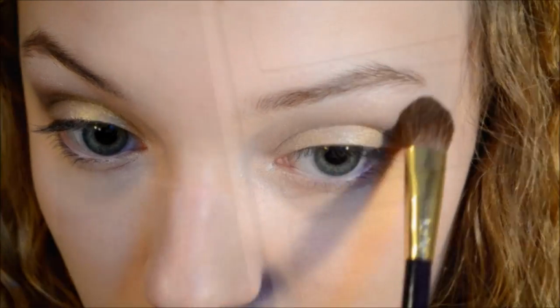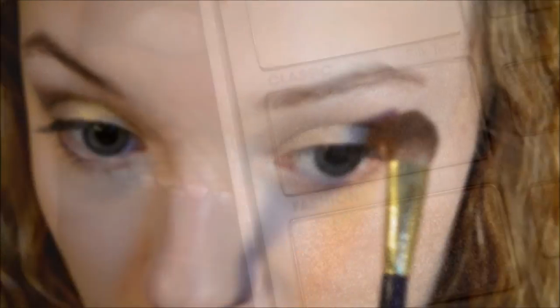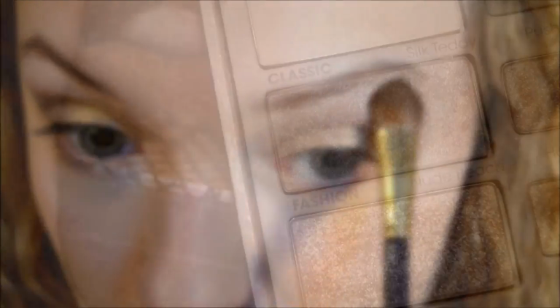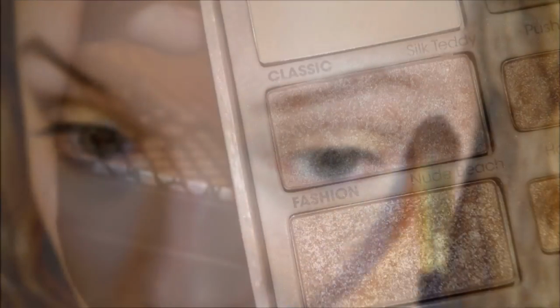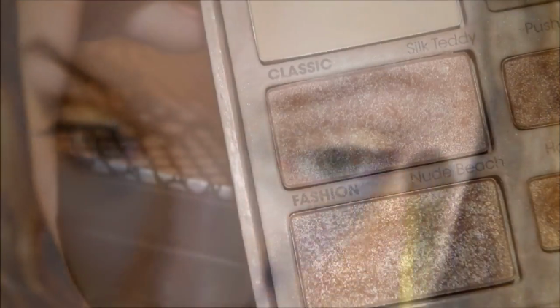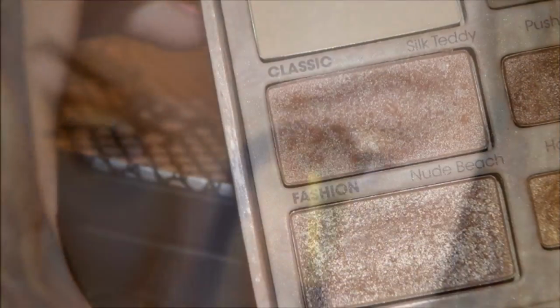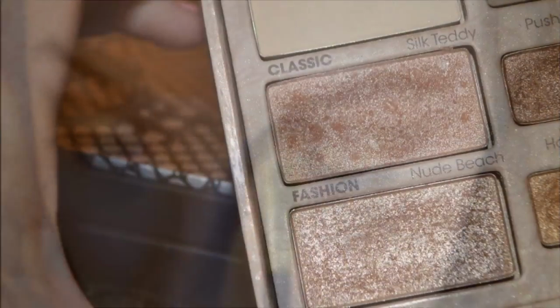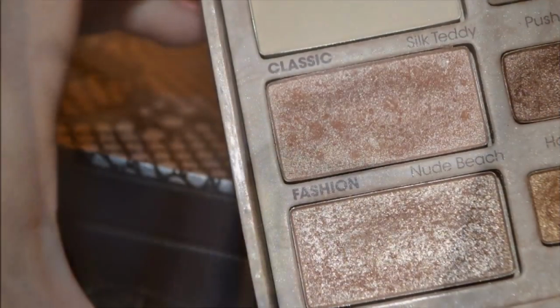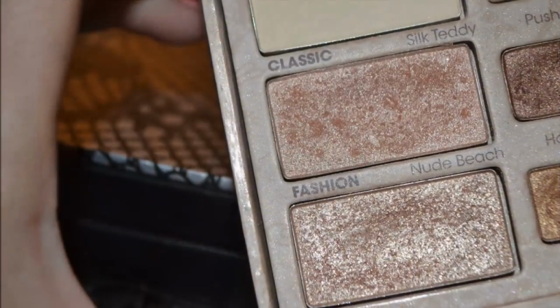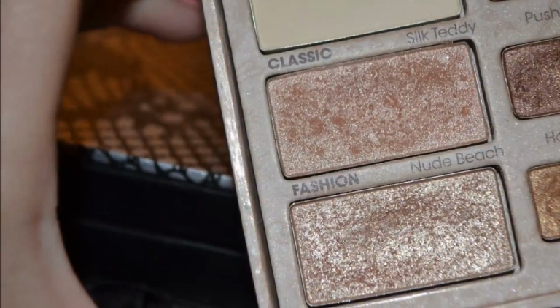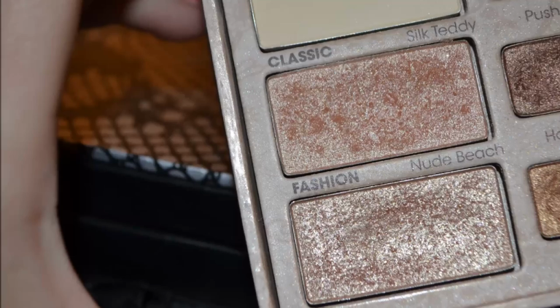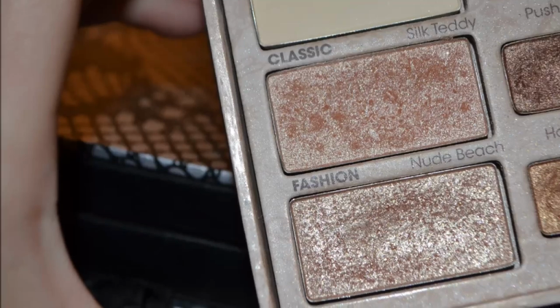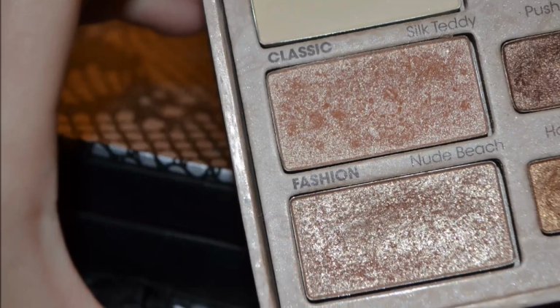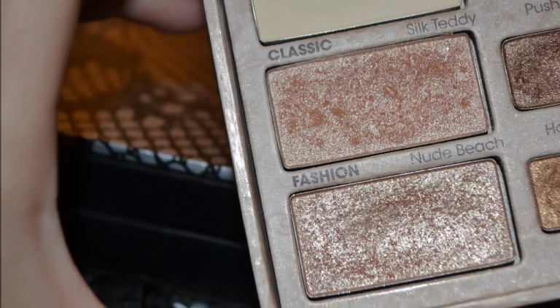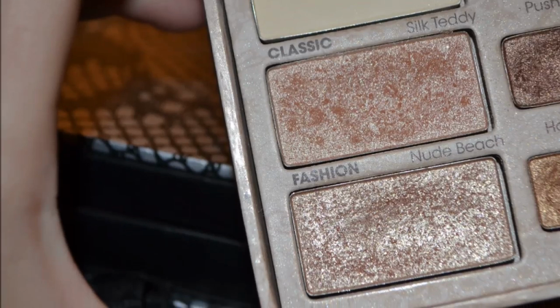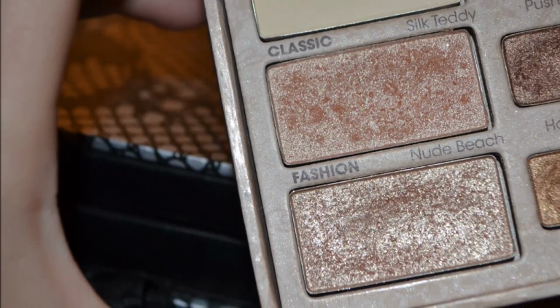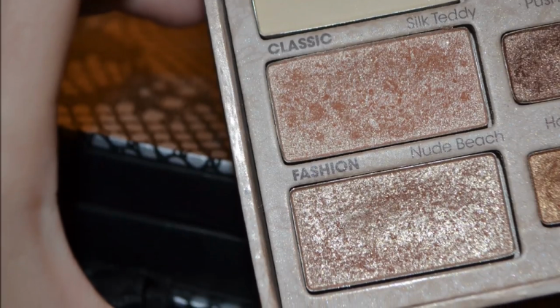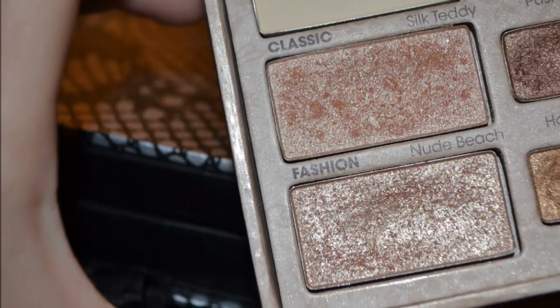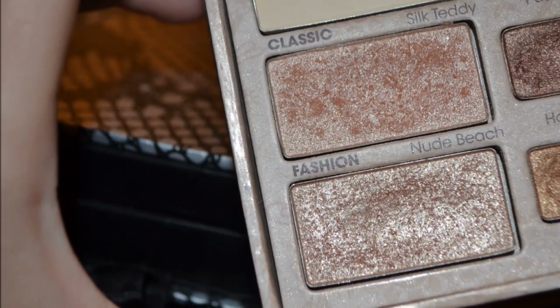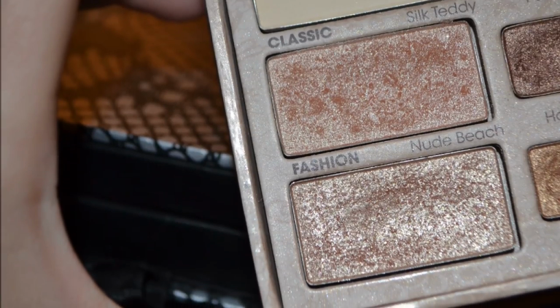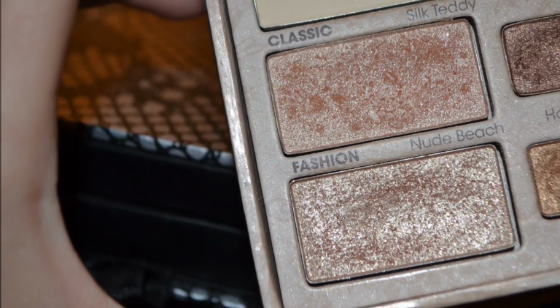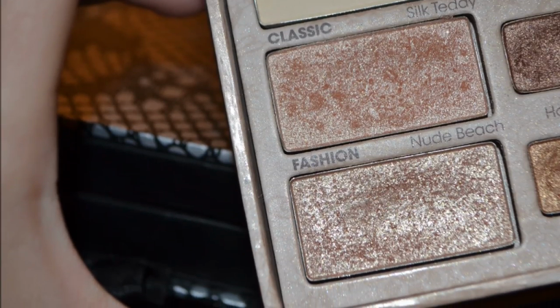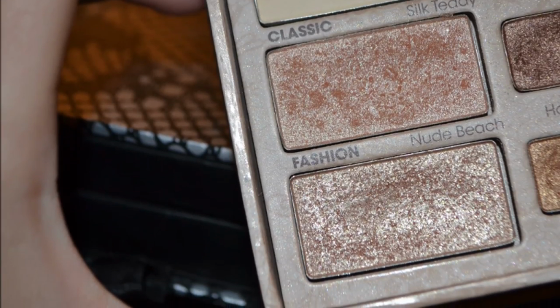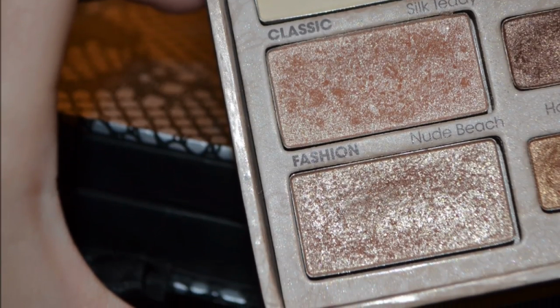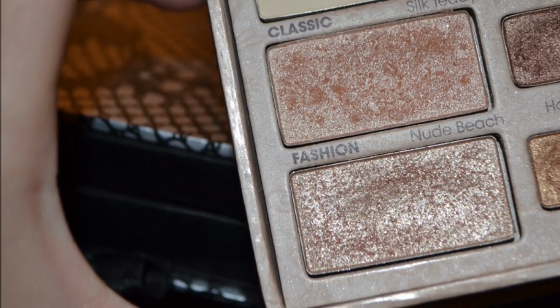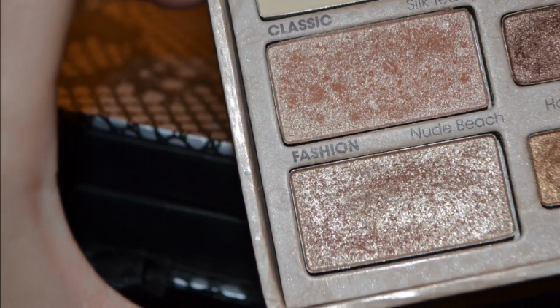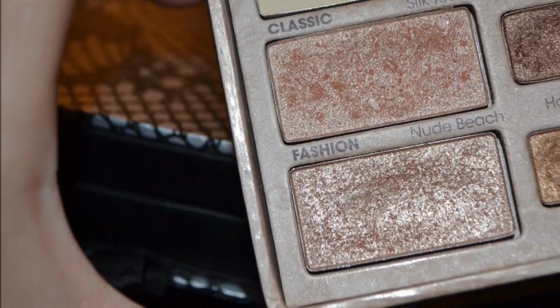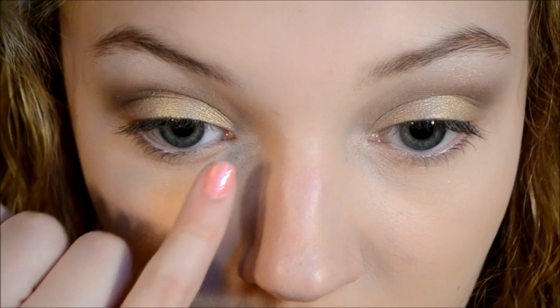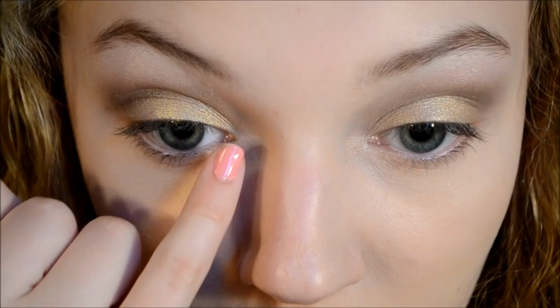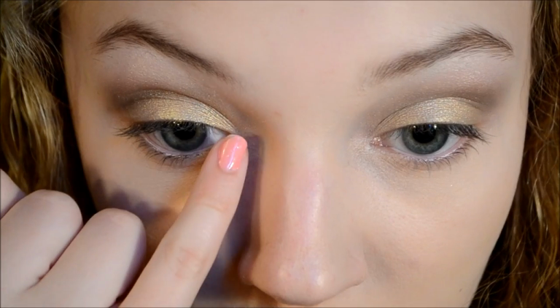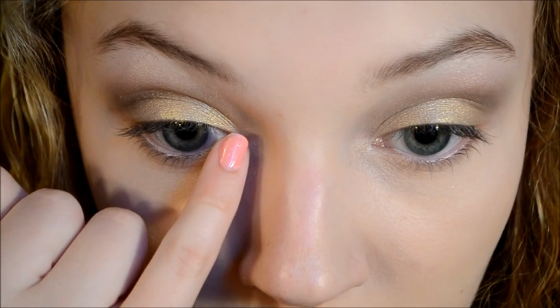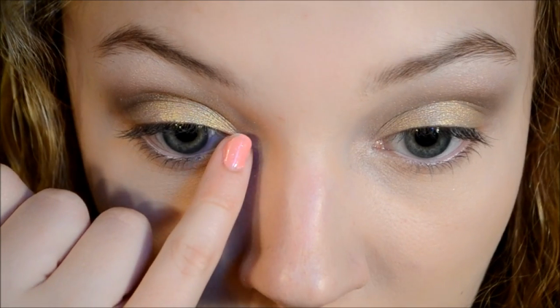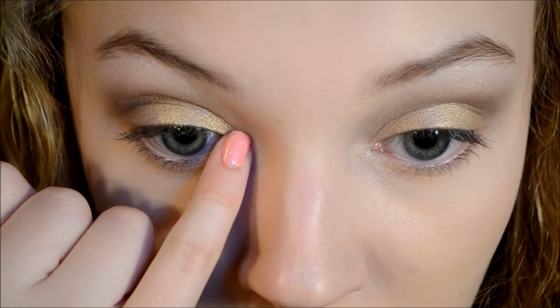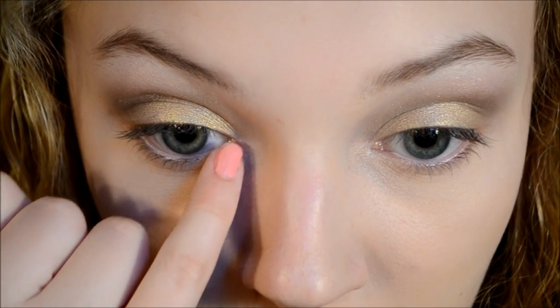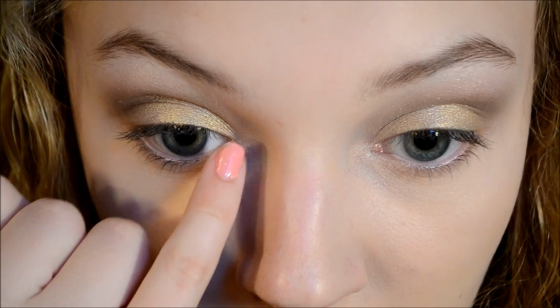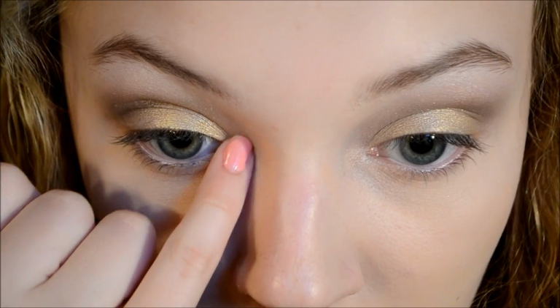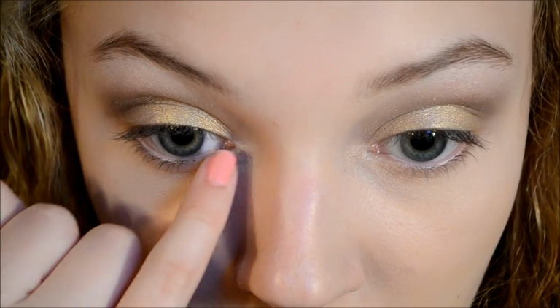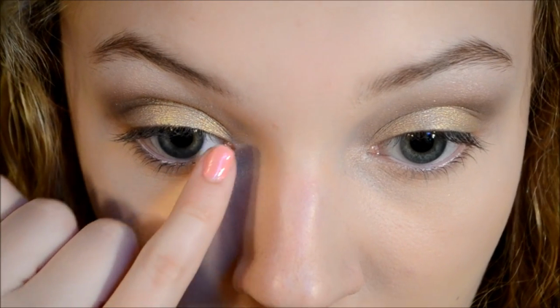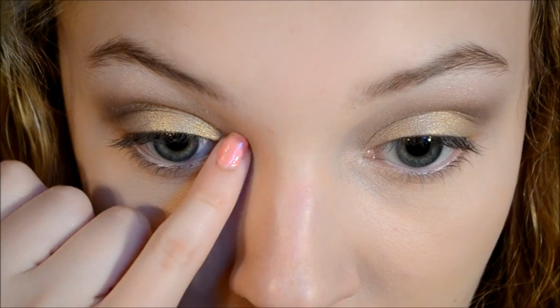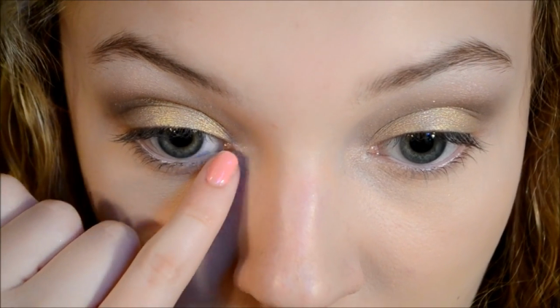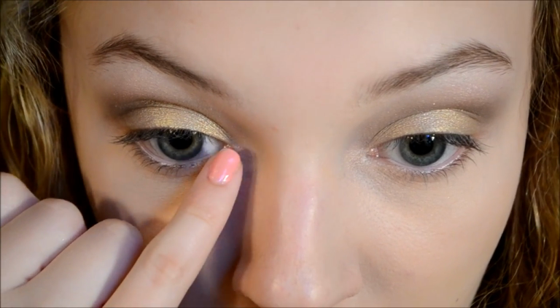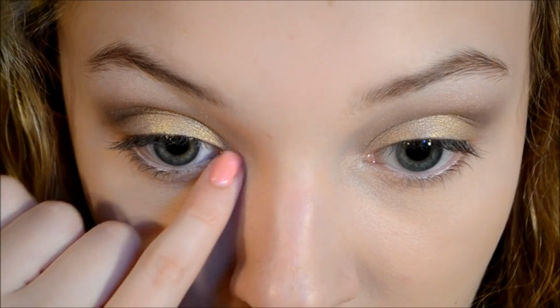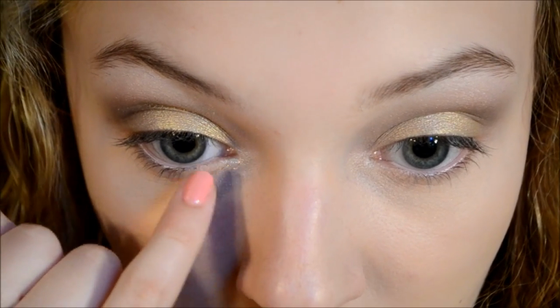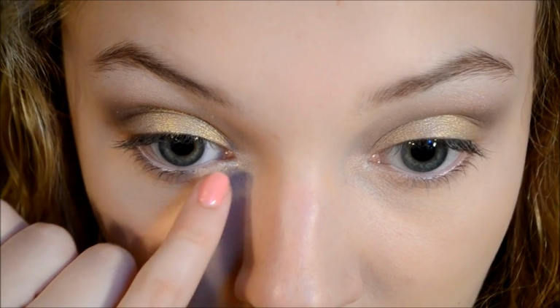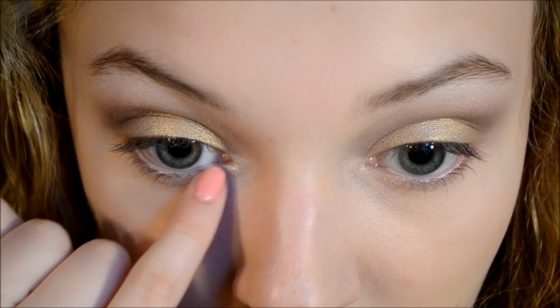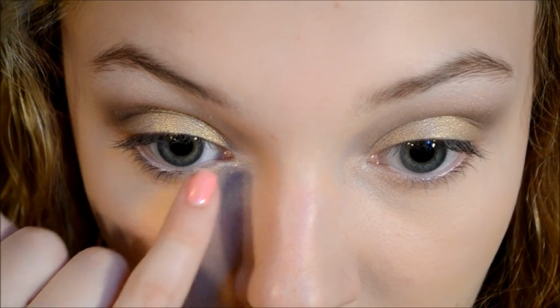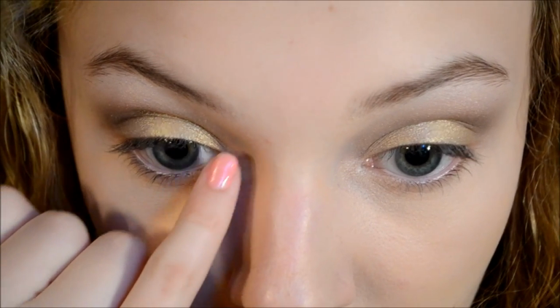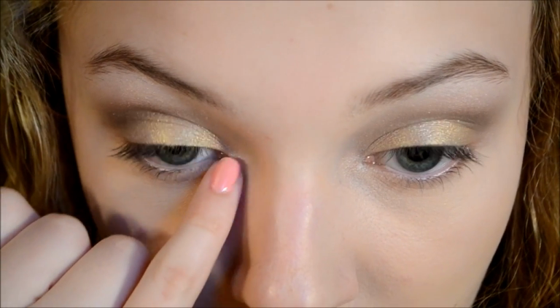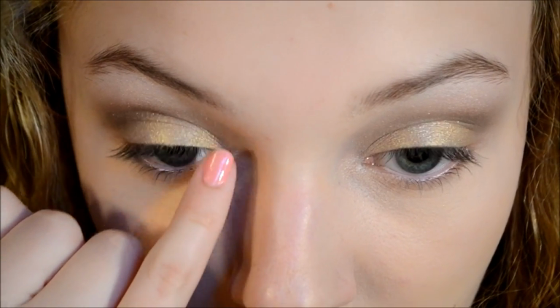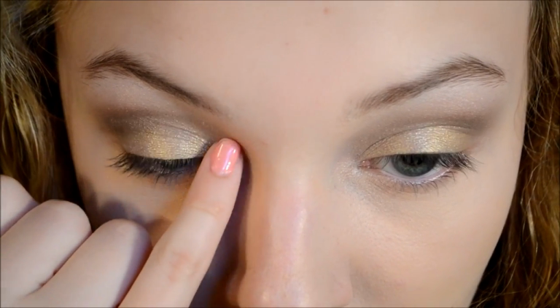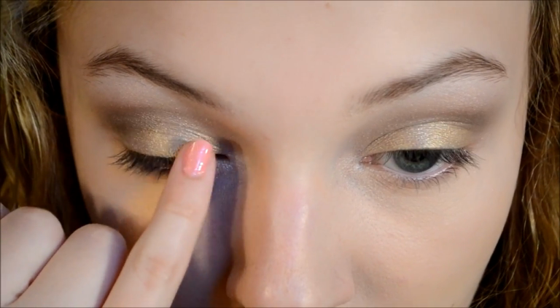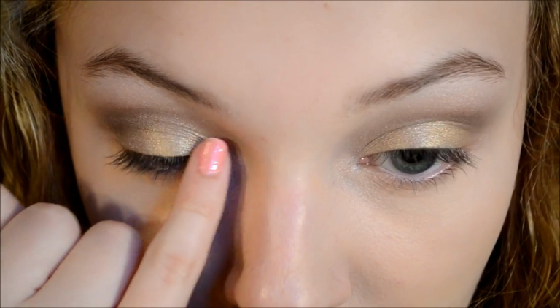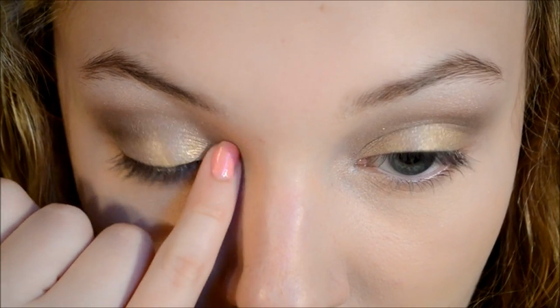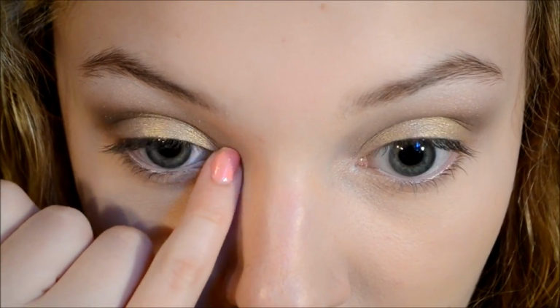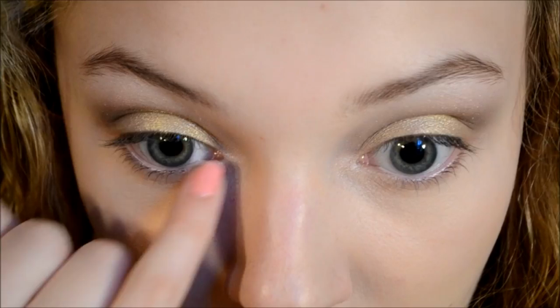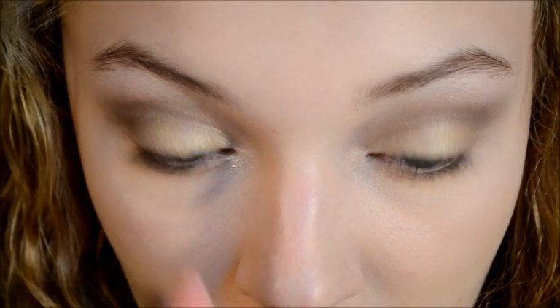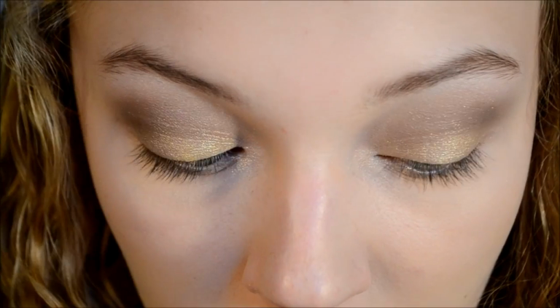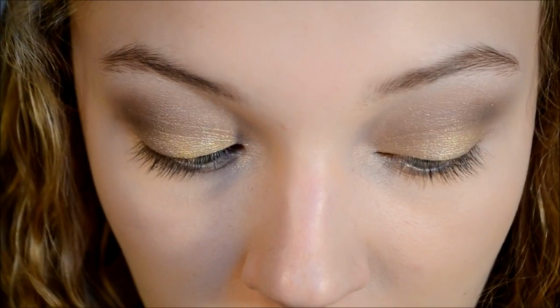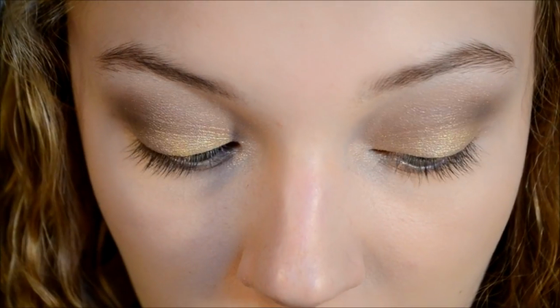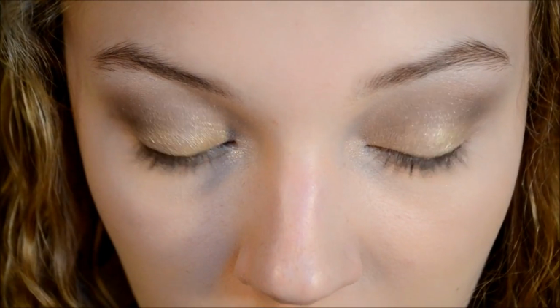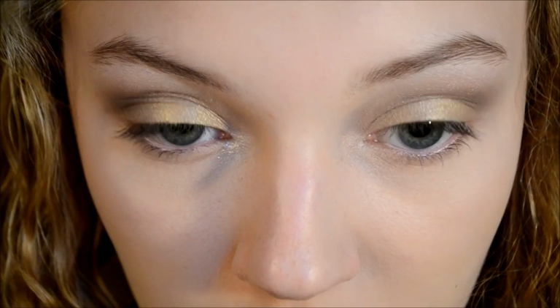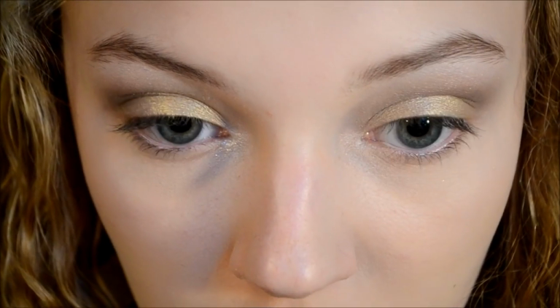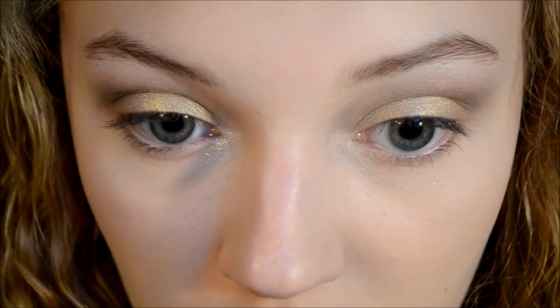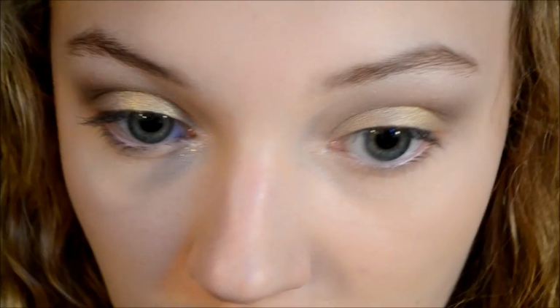Now I'm just taking another color from Too Faced called Nude Beach and I'm just applying this to the inner corner of my eyes to brighten them up a bit.